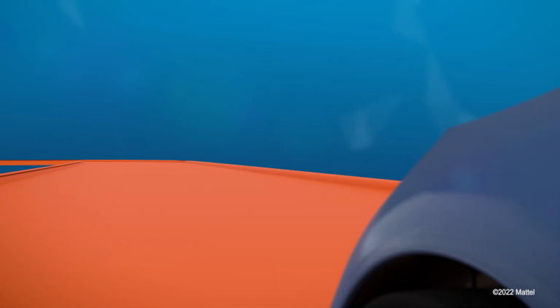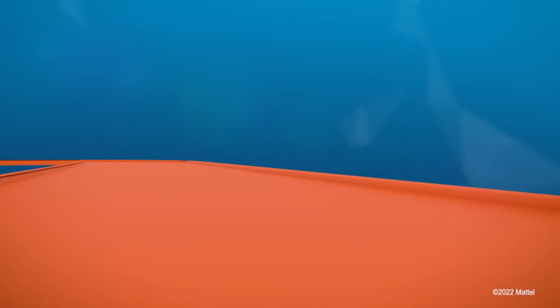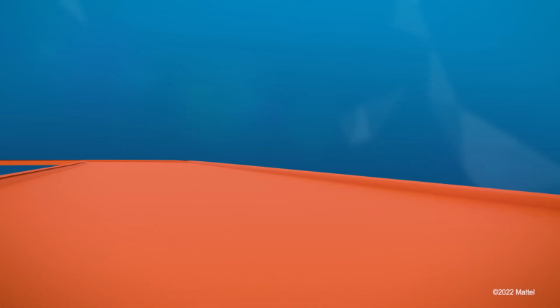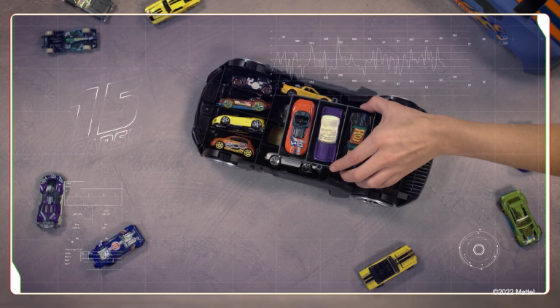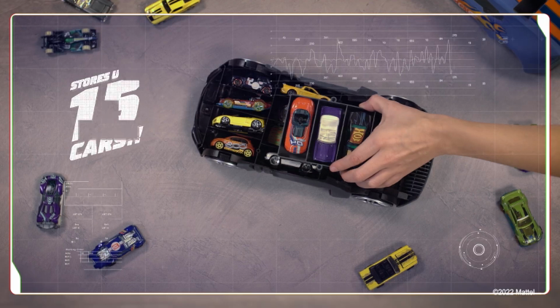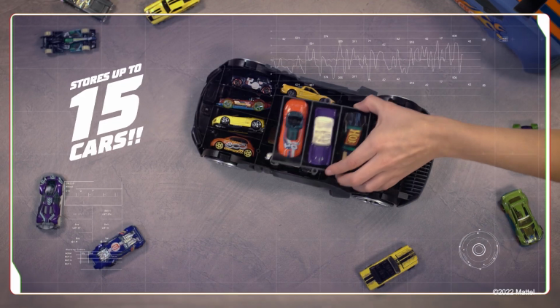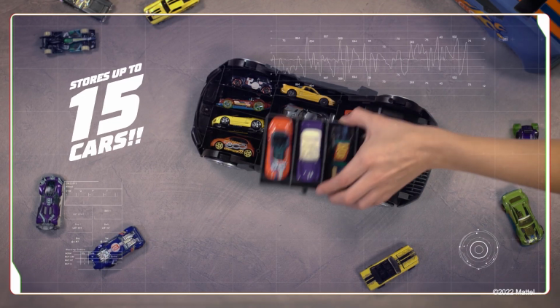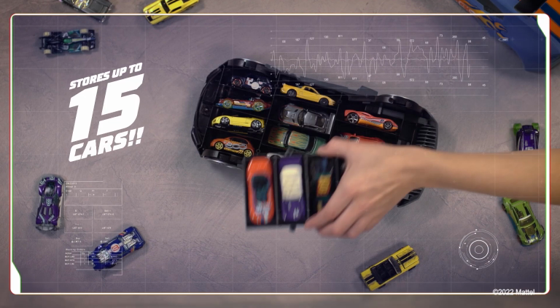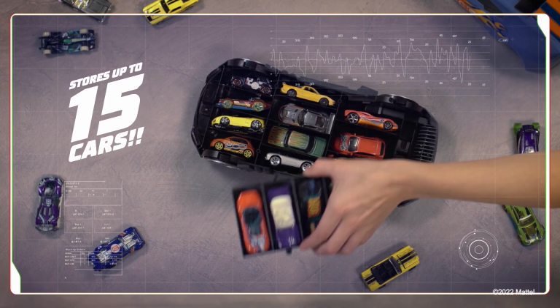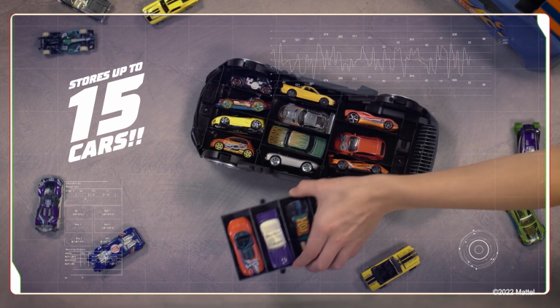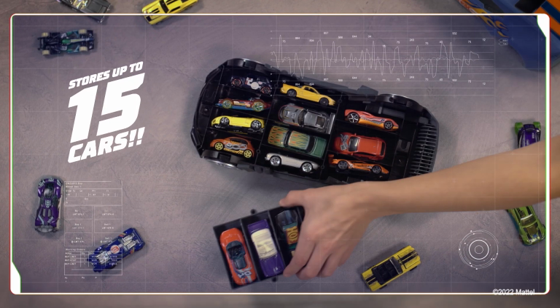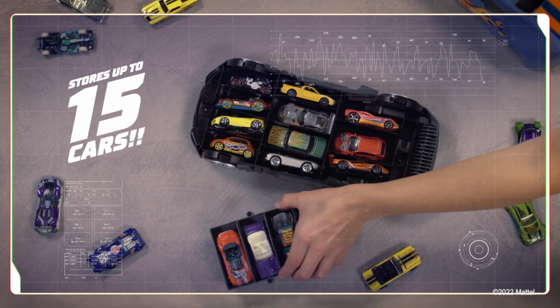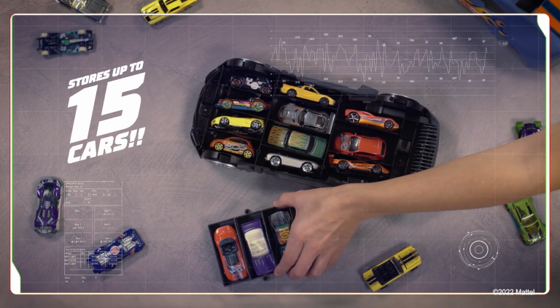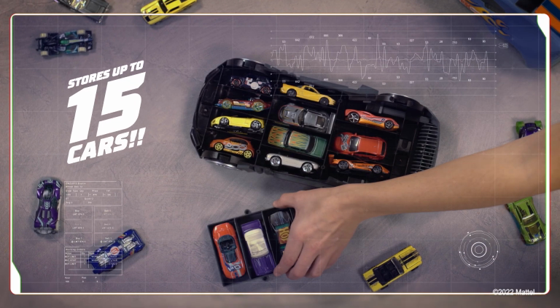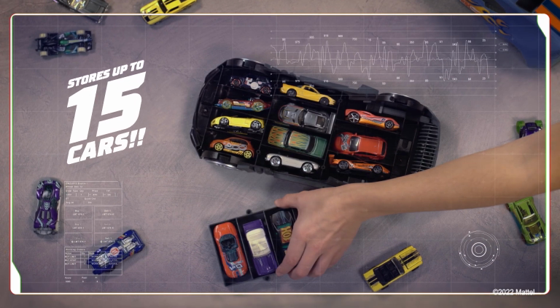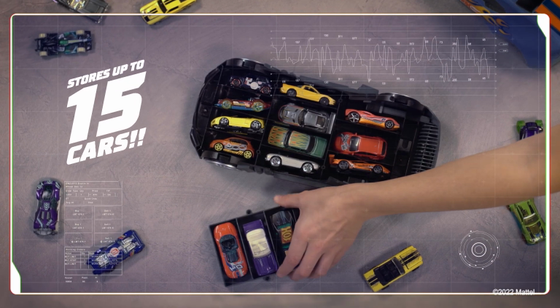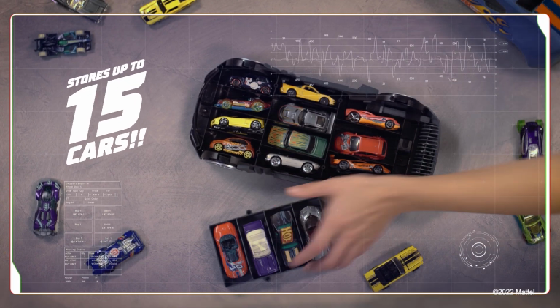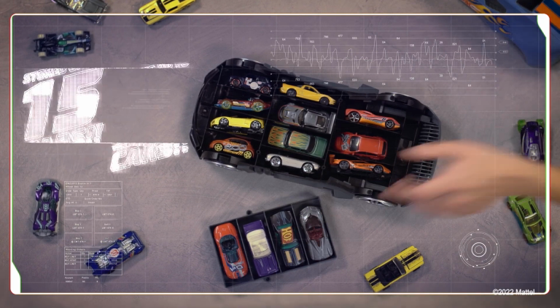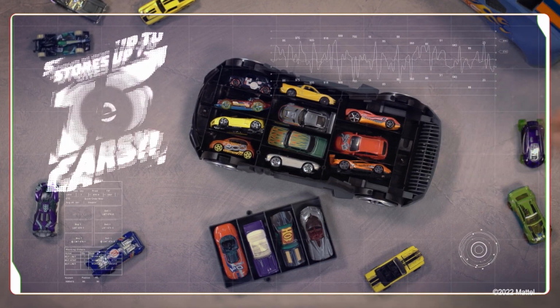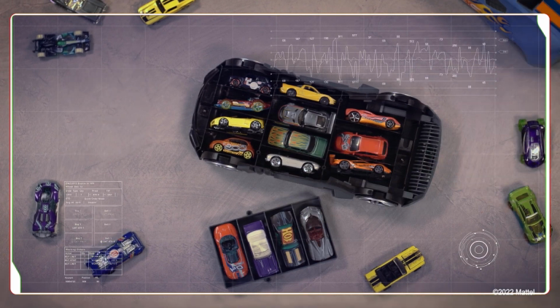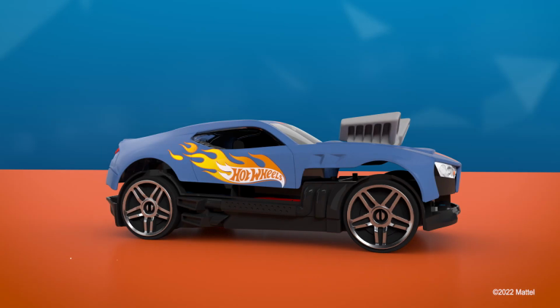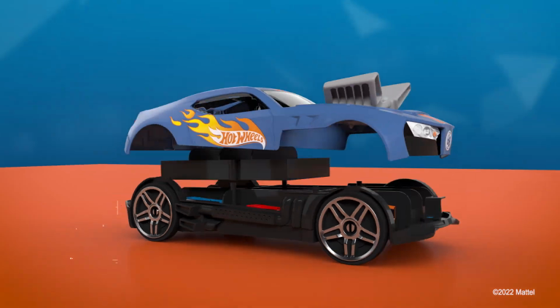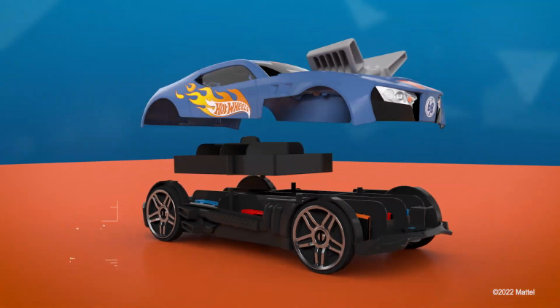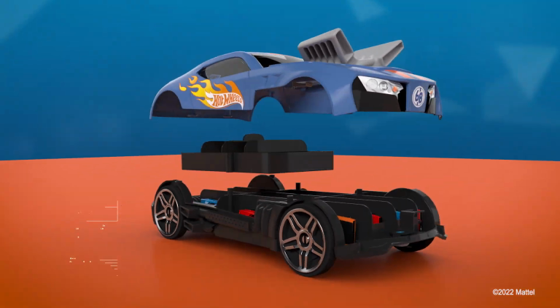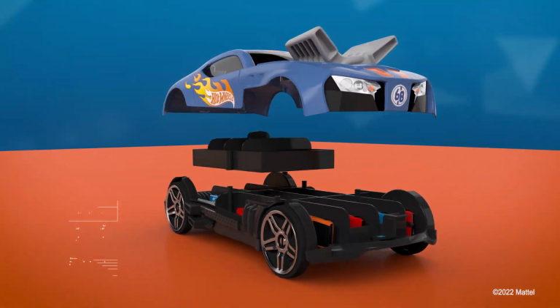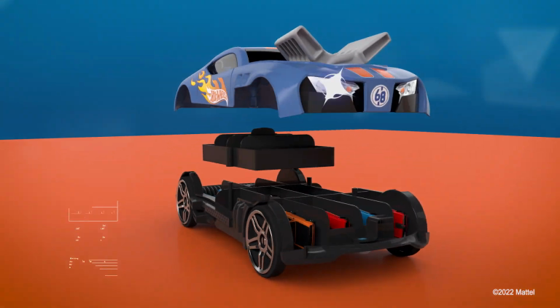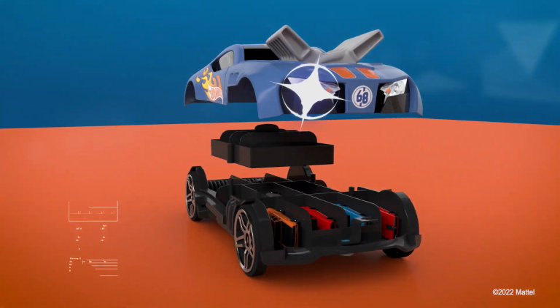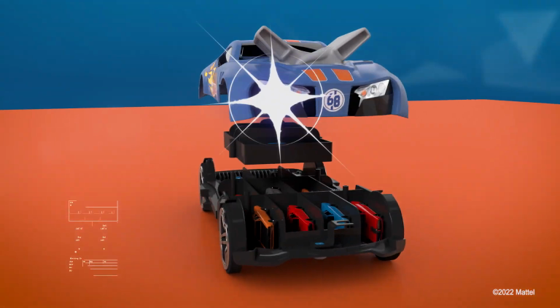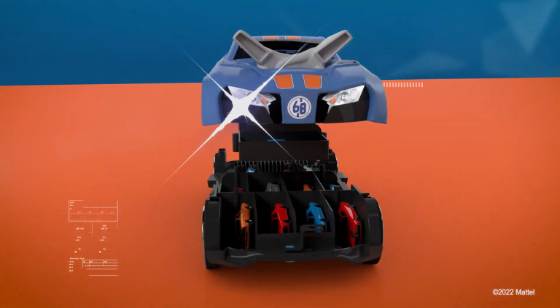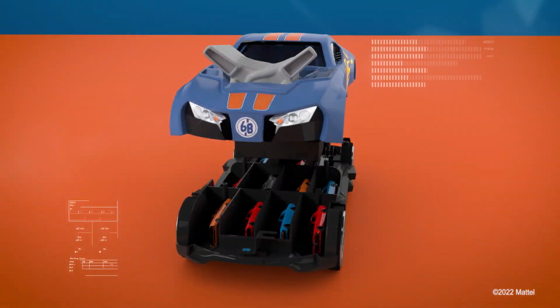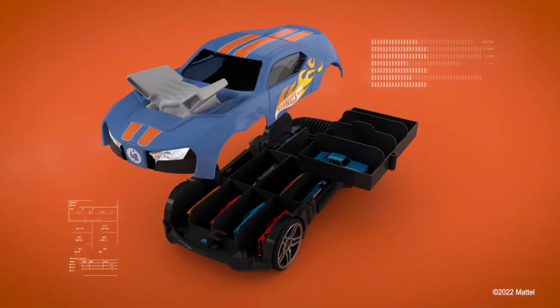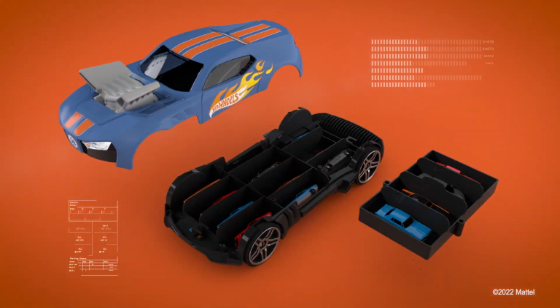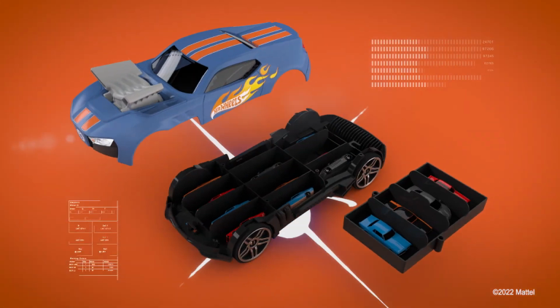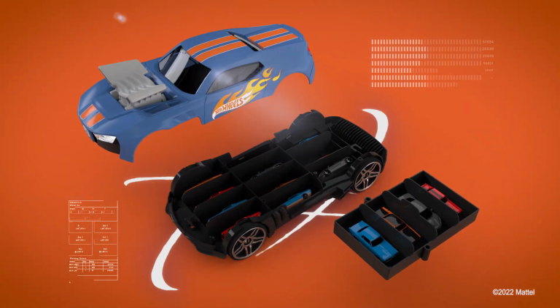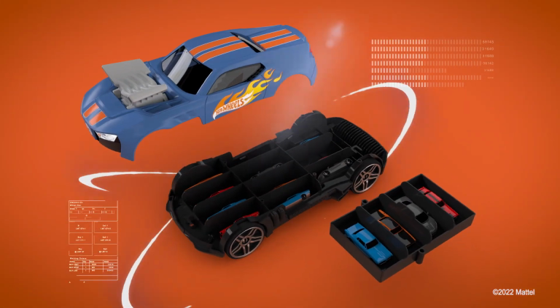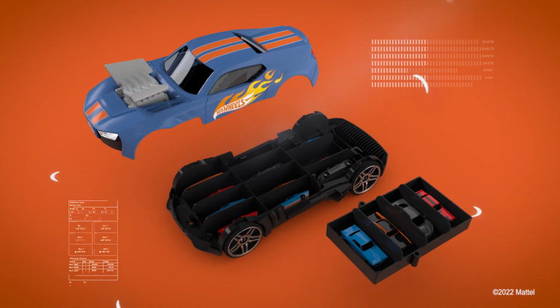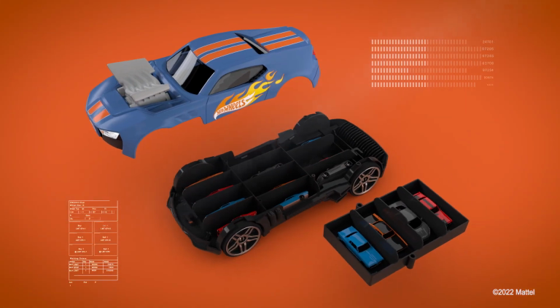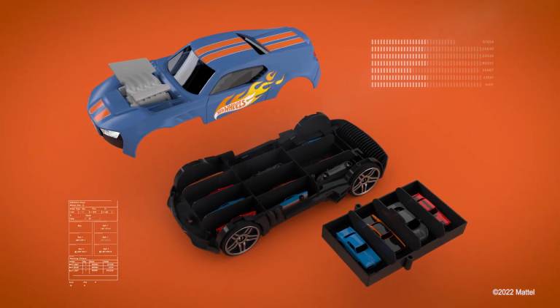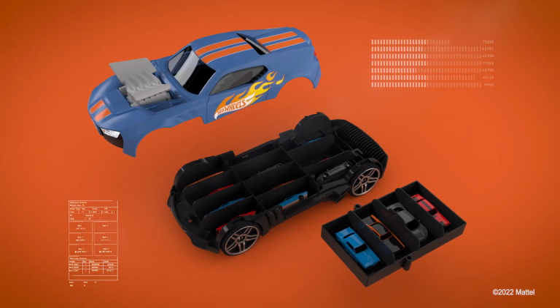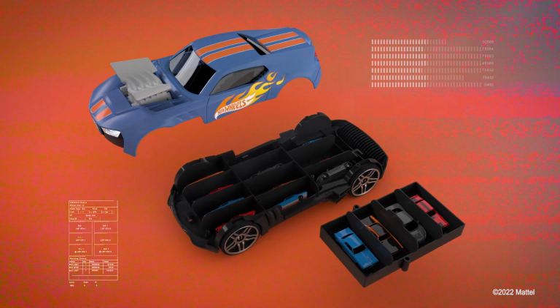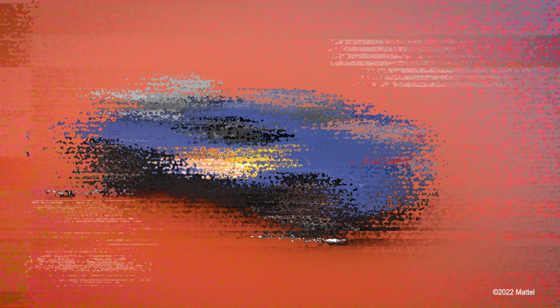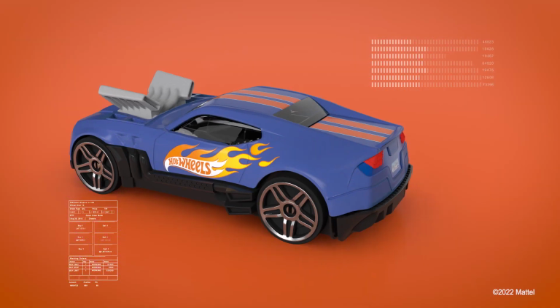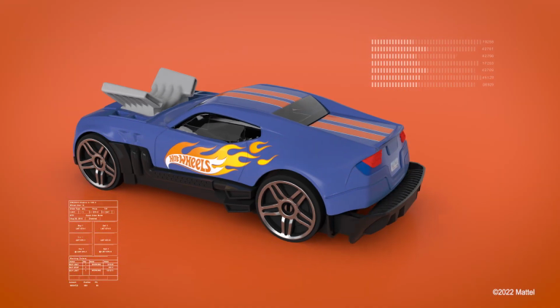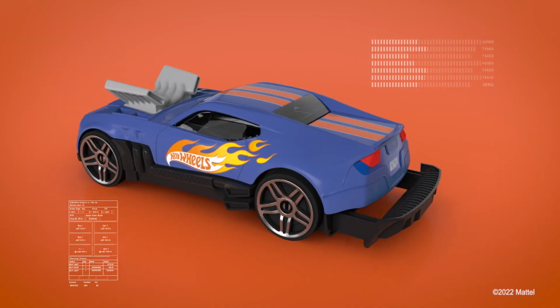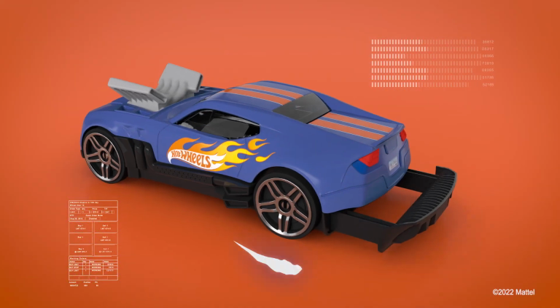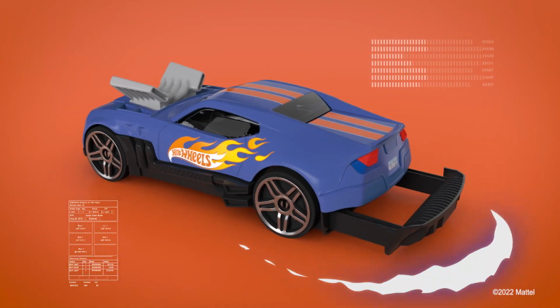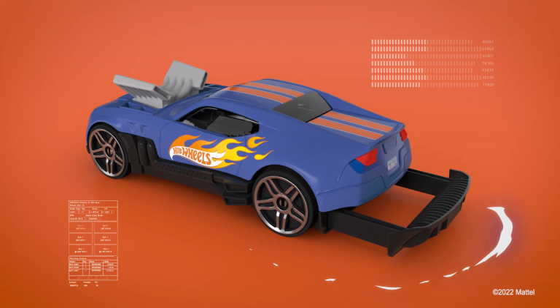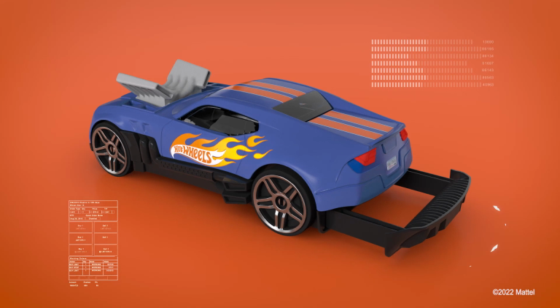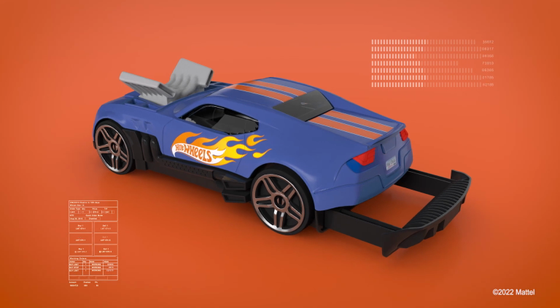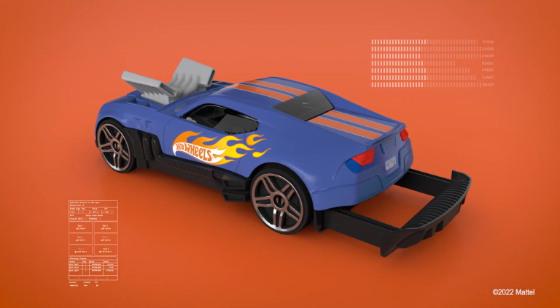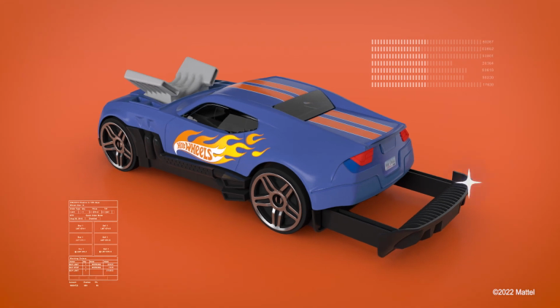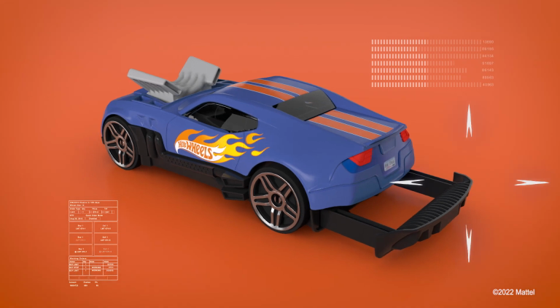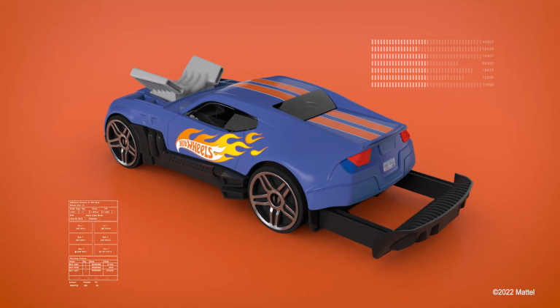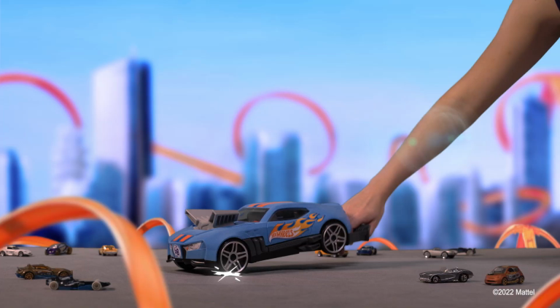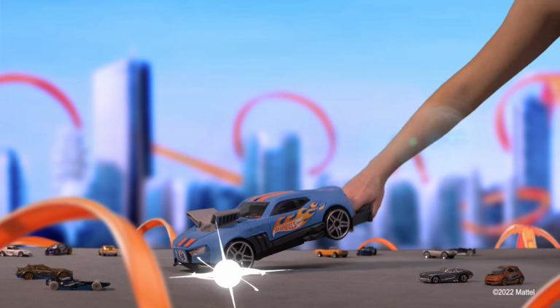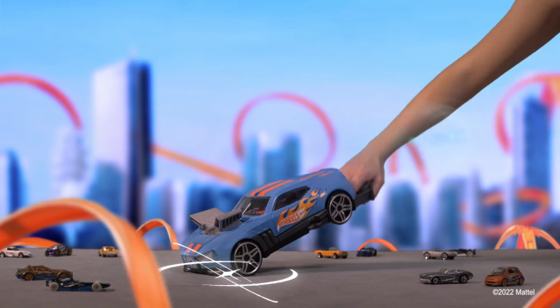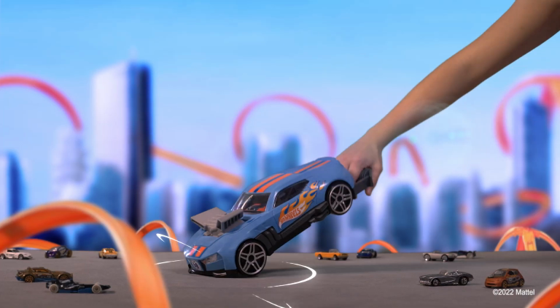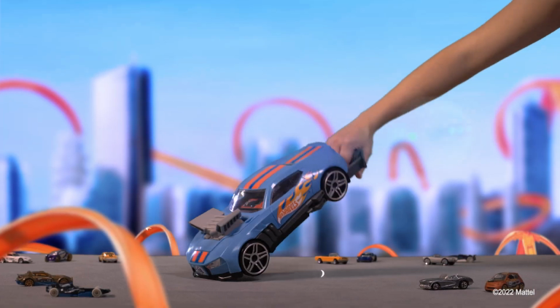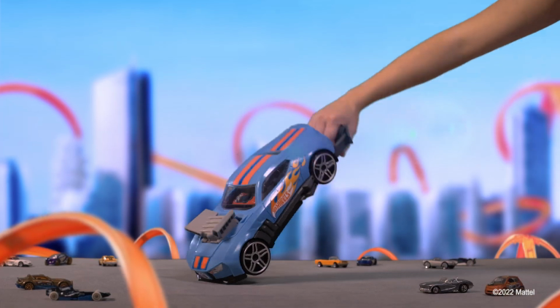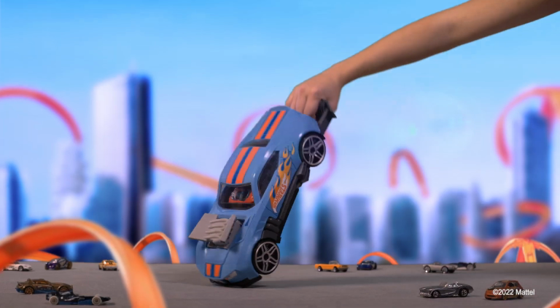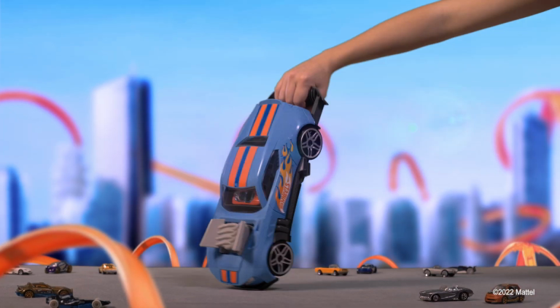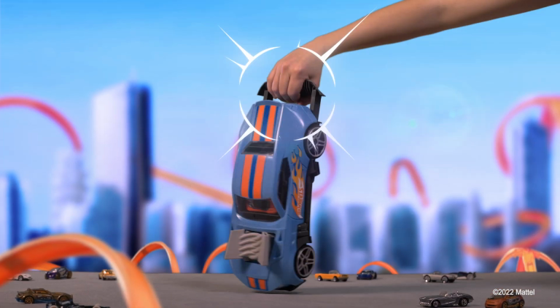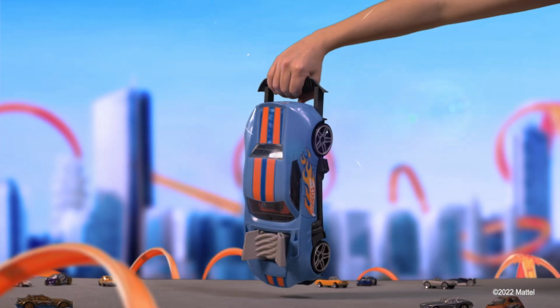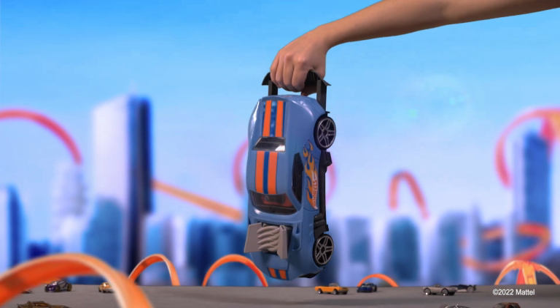Store up to 15 cars. Arrange them your way on two levels. Hold the bumper to take your fun wherever you want.